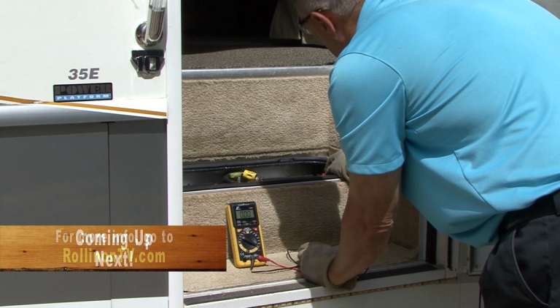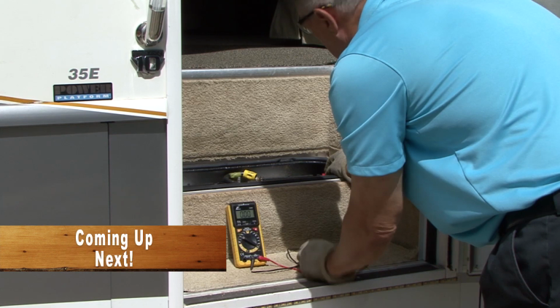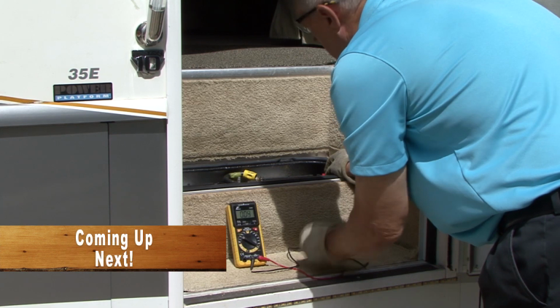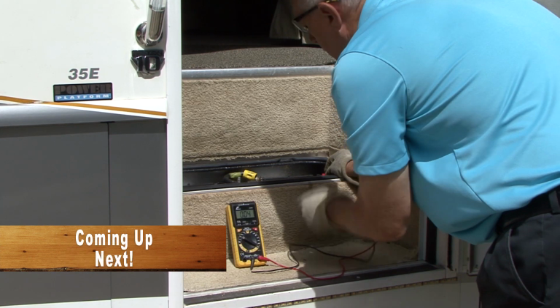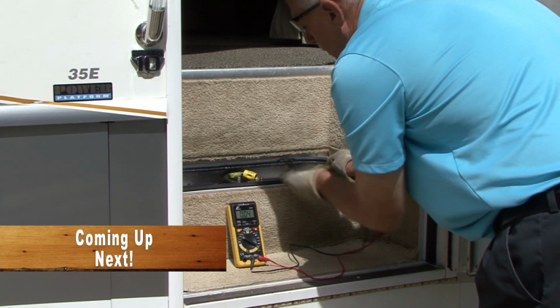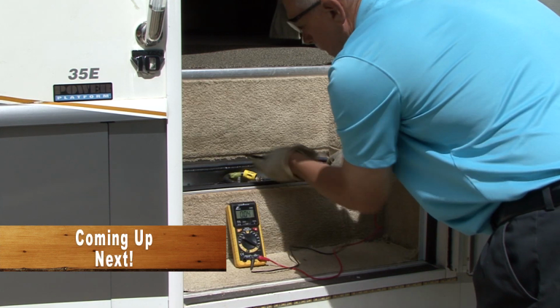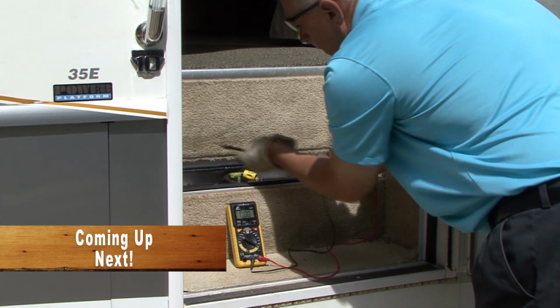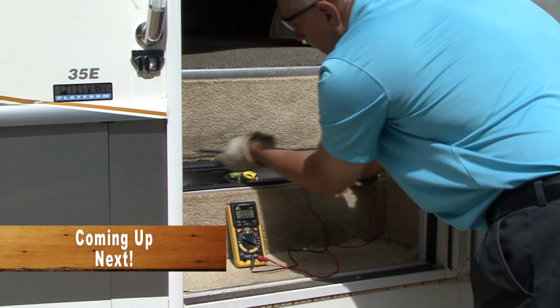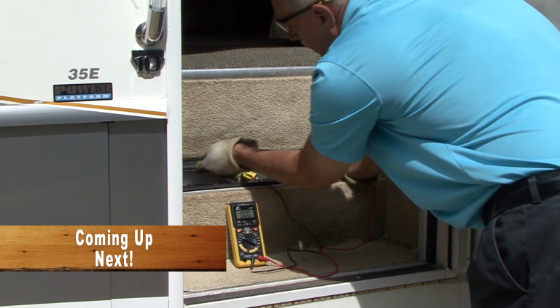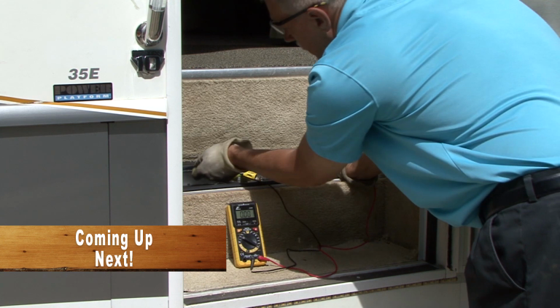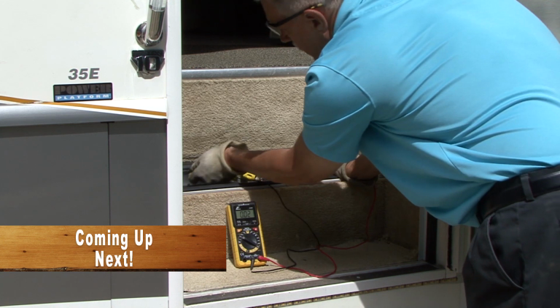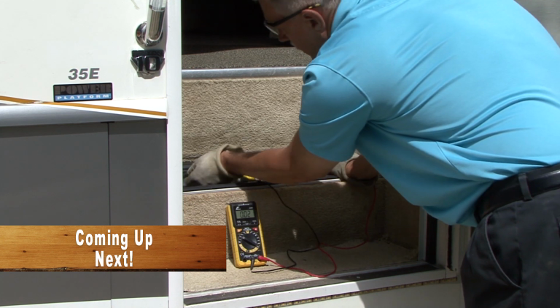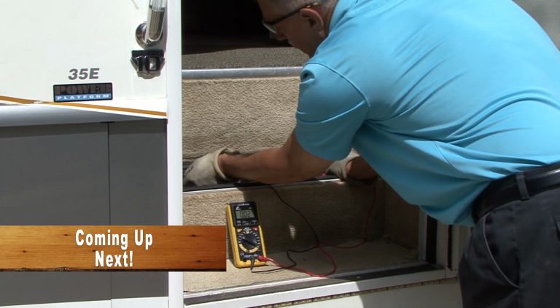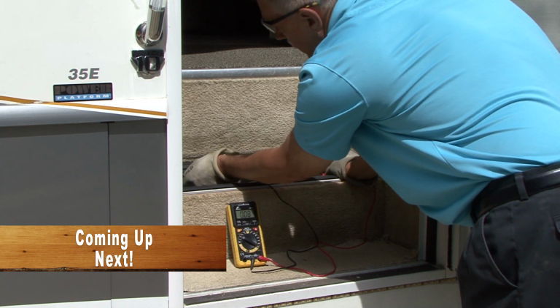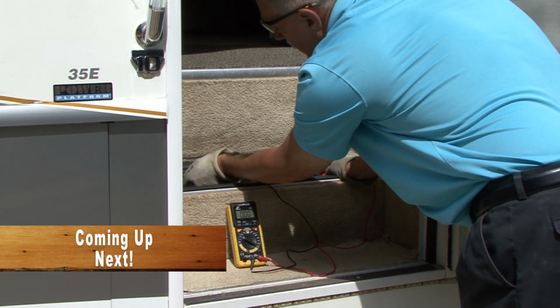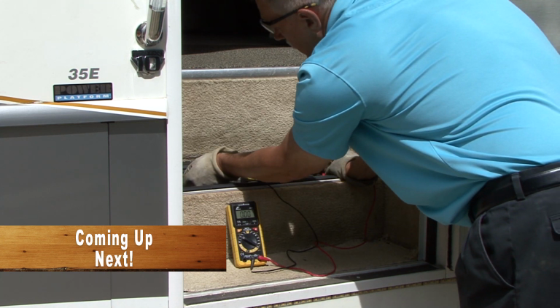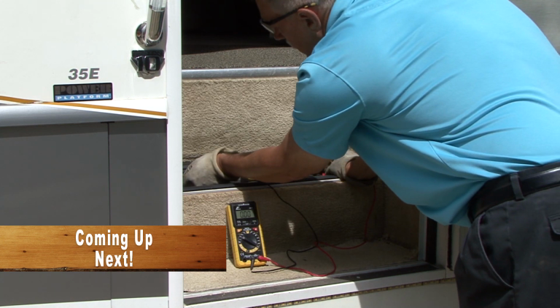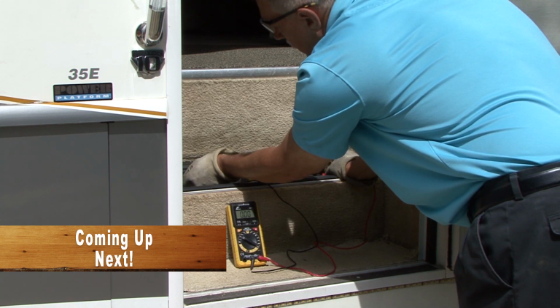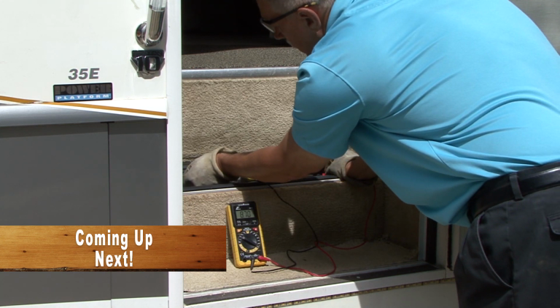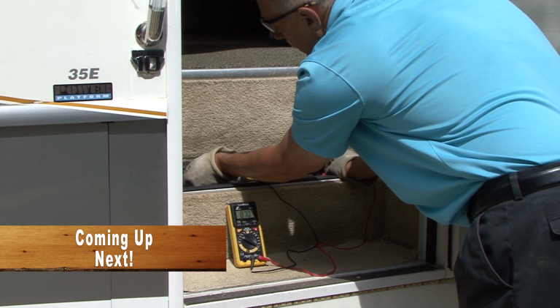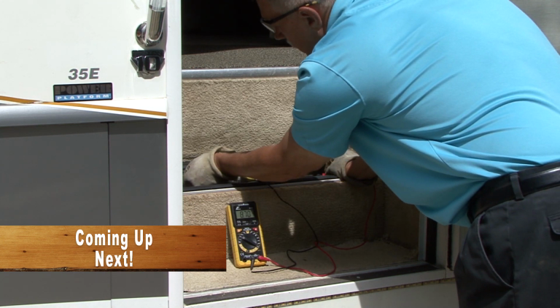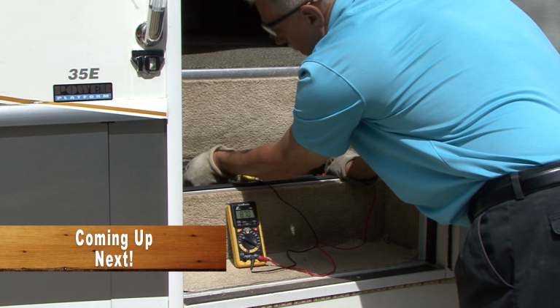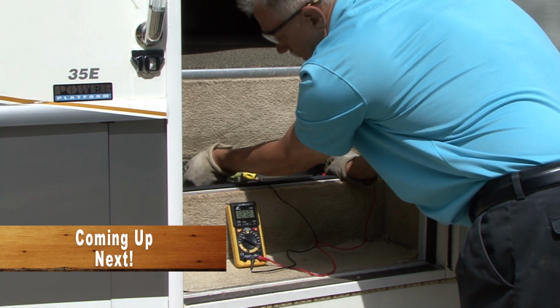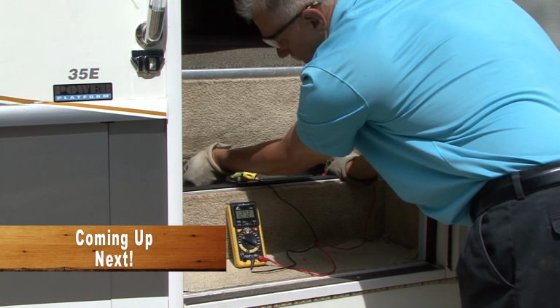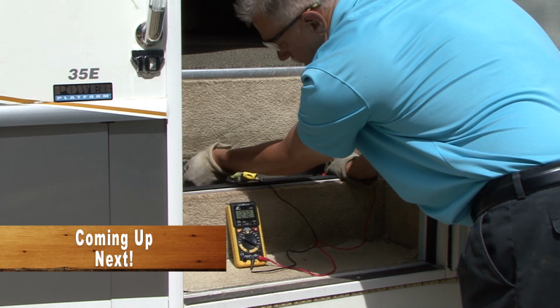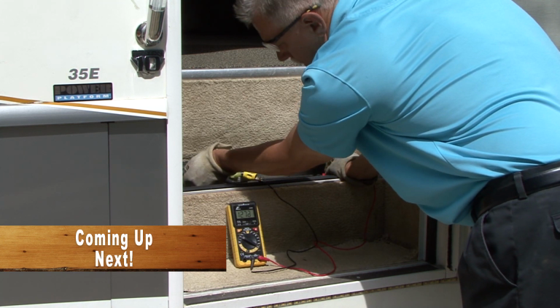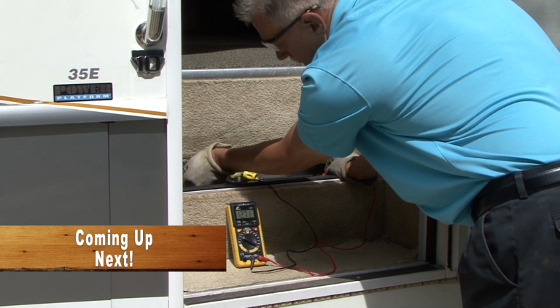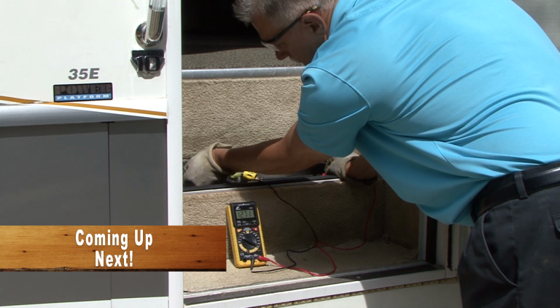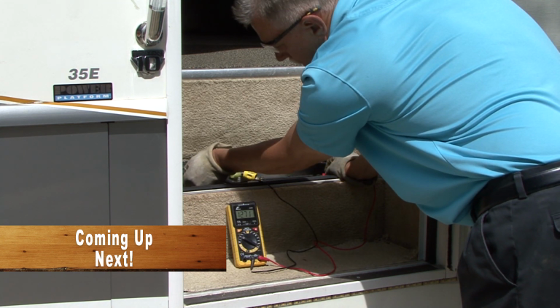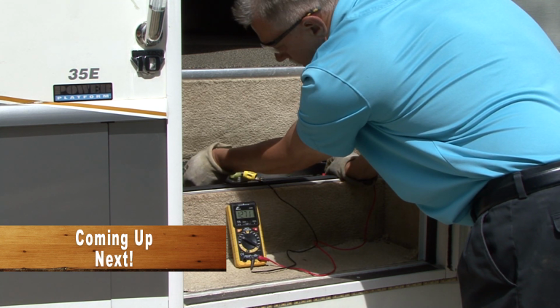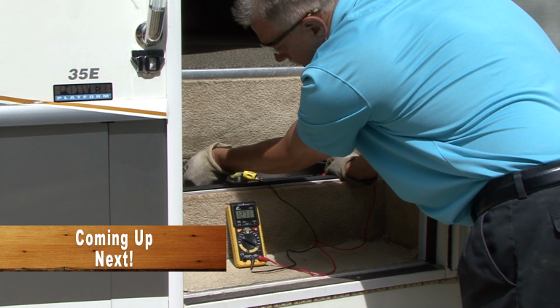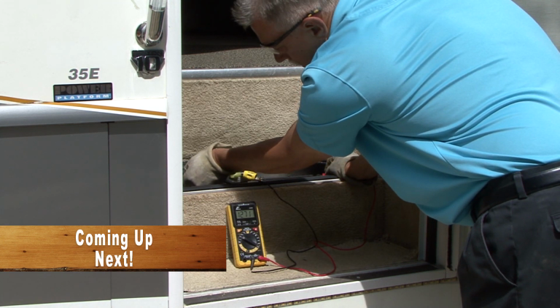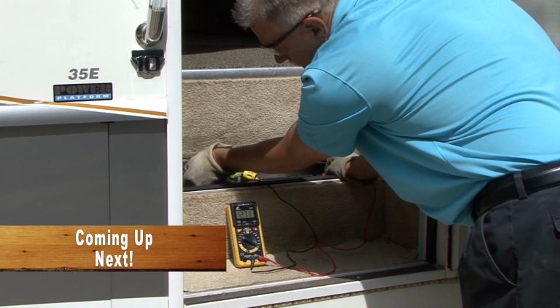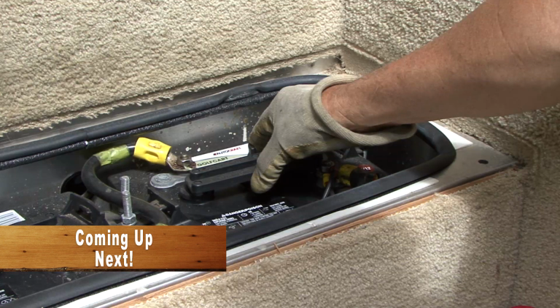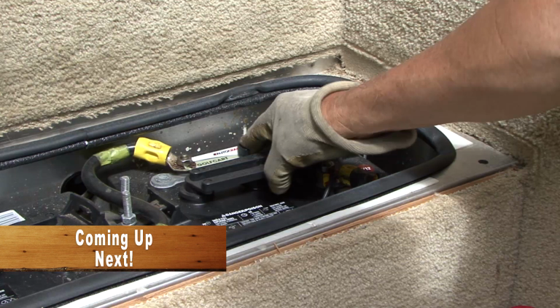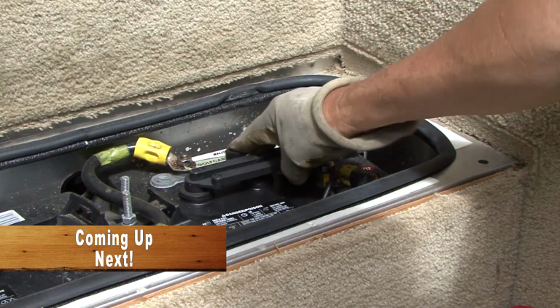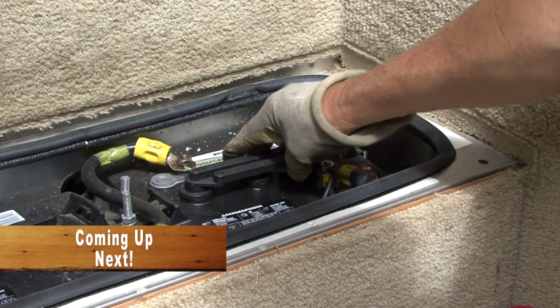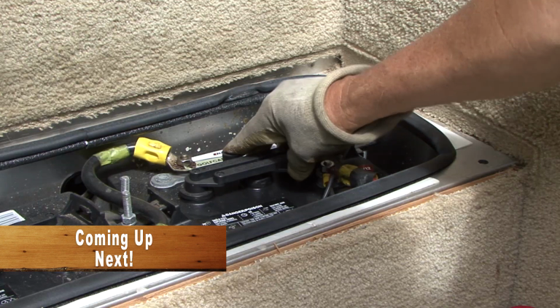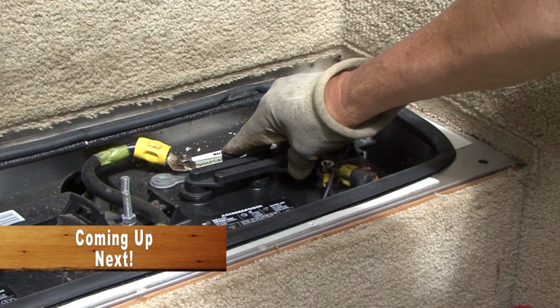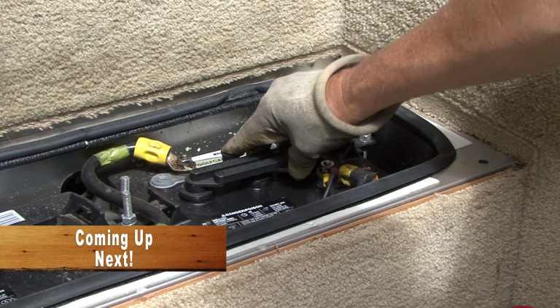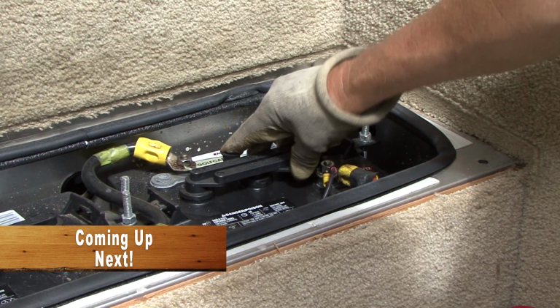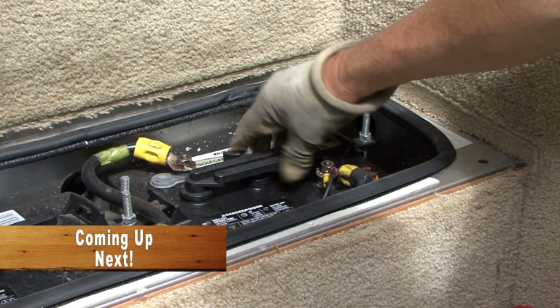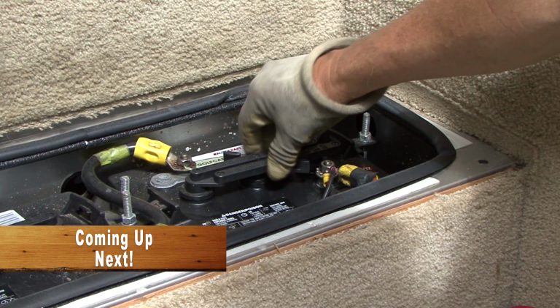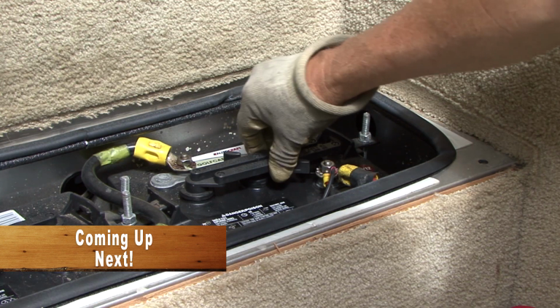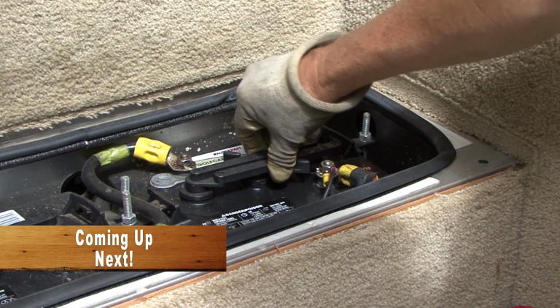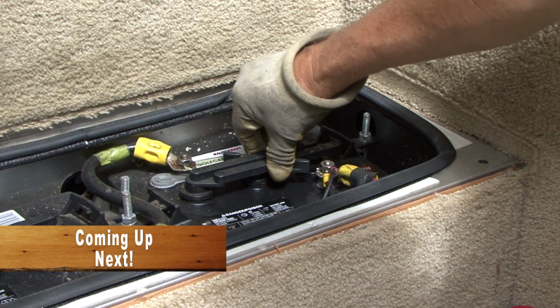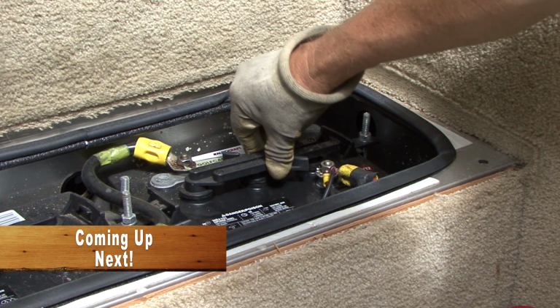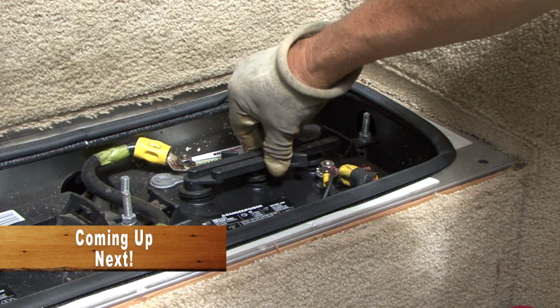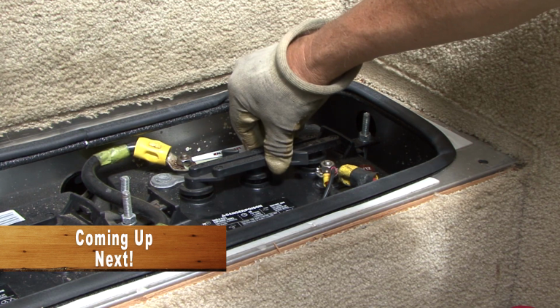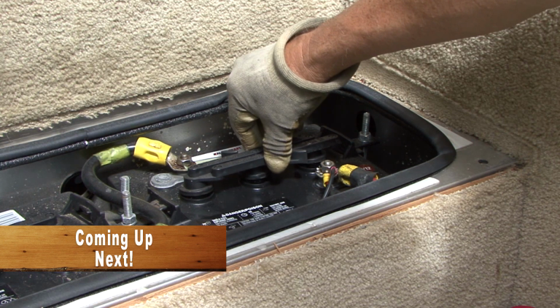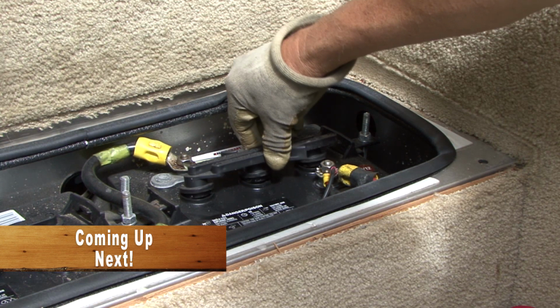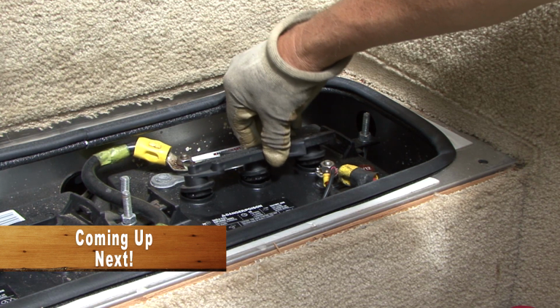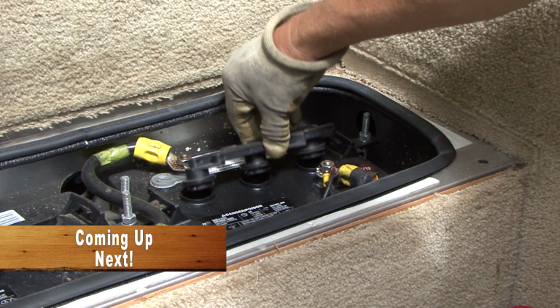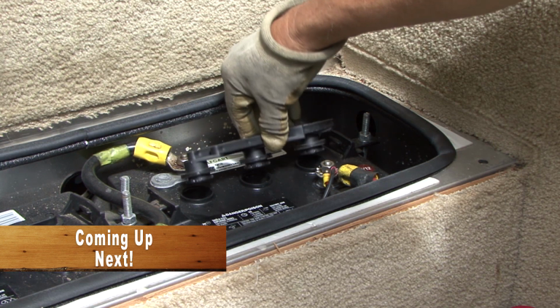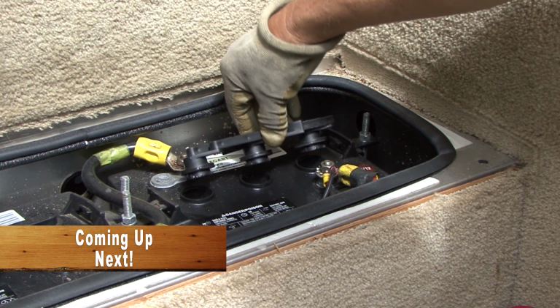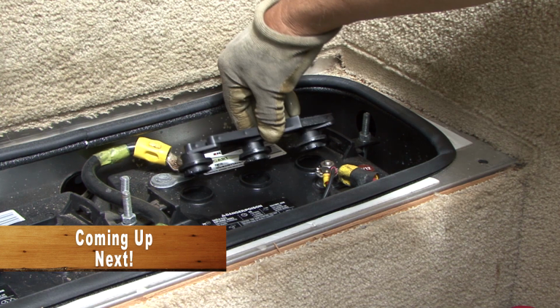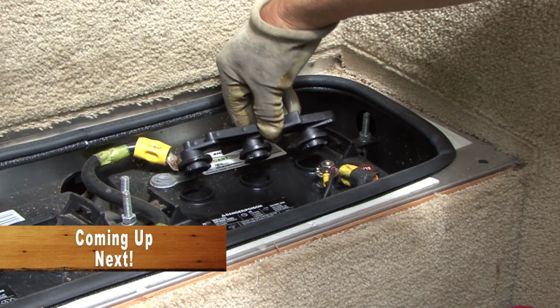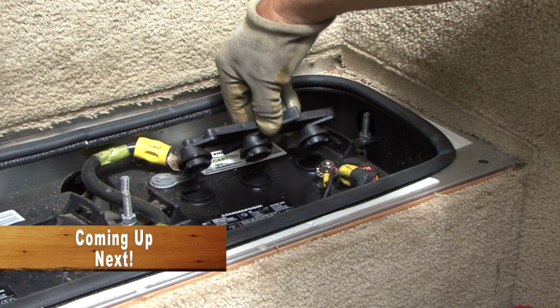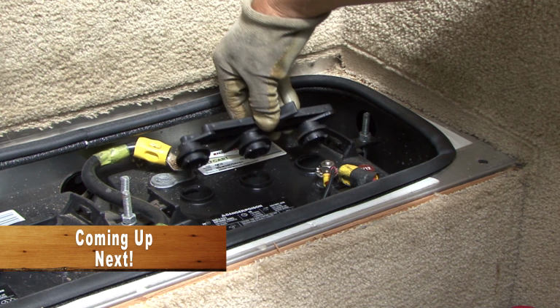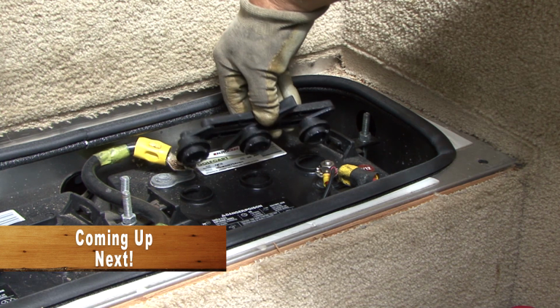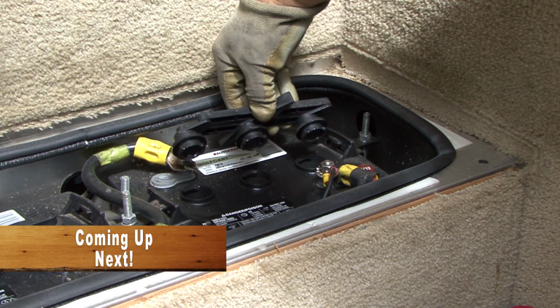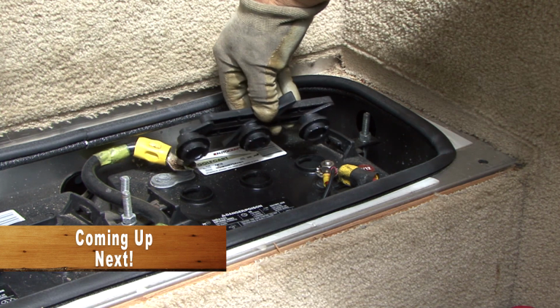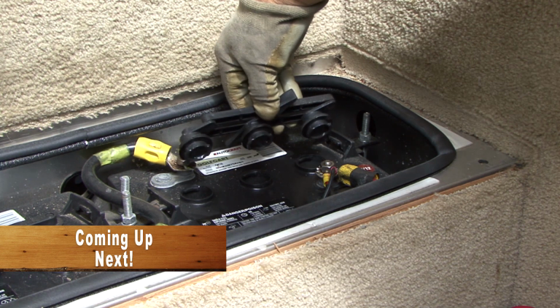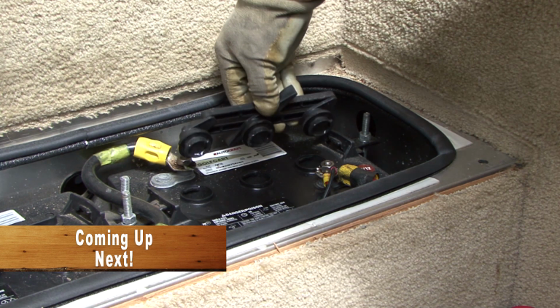Next, we join Mark and Dawn Polk as they show us how to keep your RV always ready to go. We'll be right back.